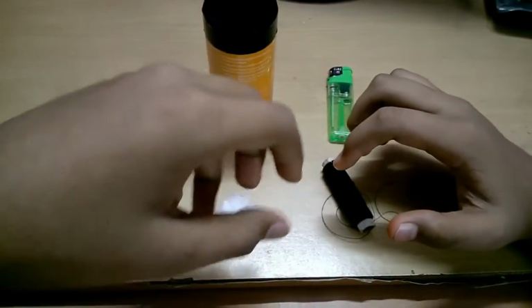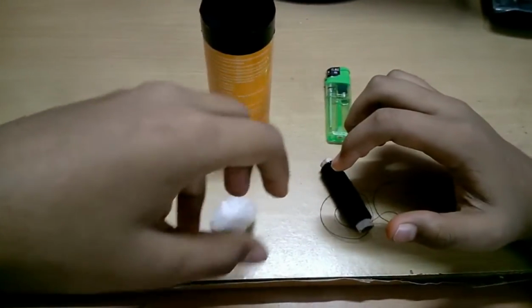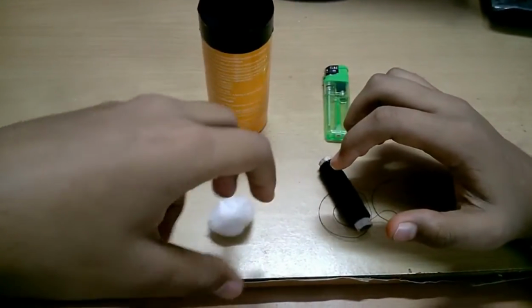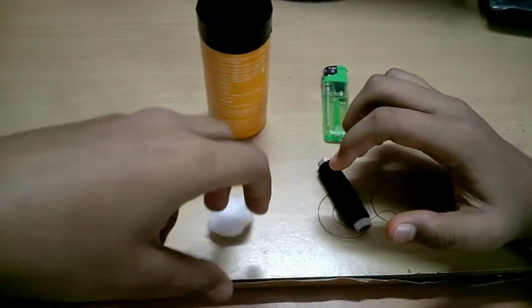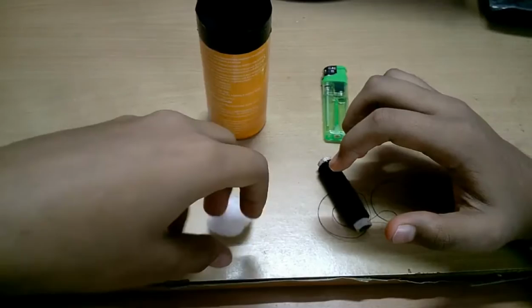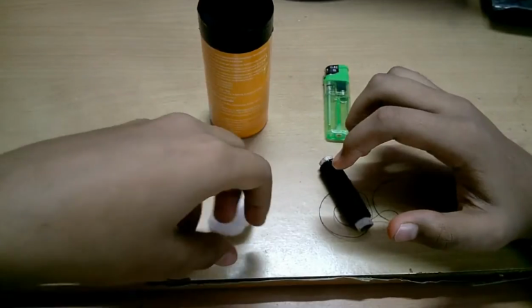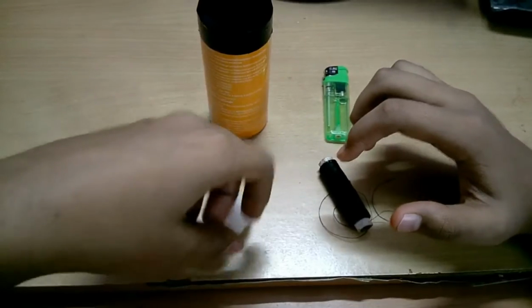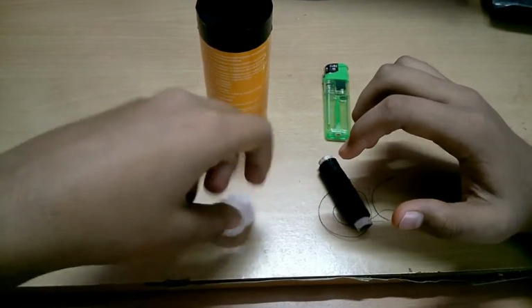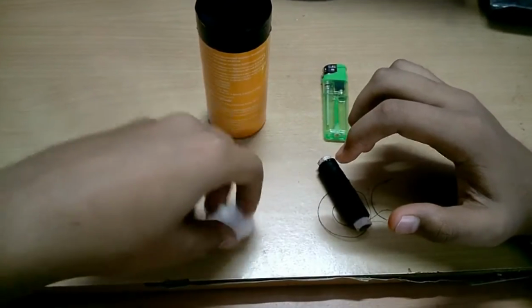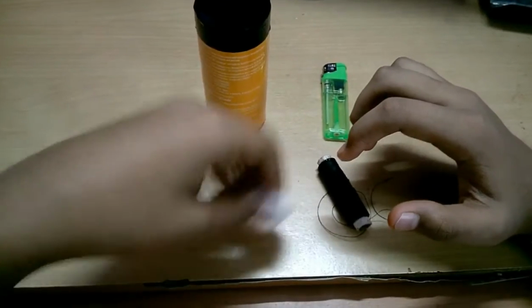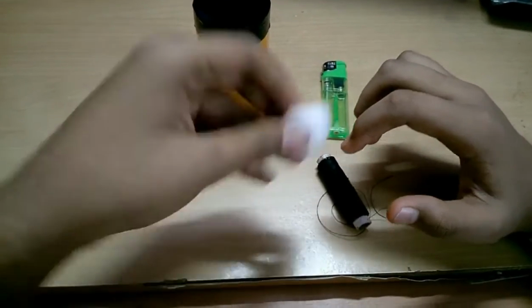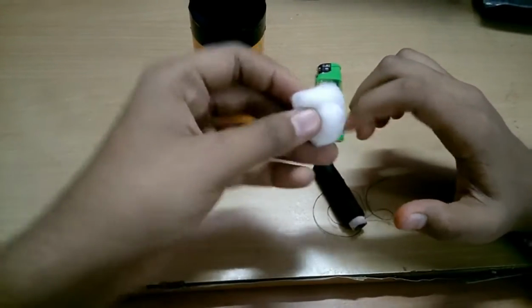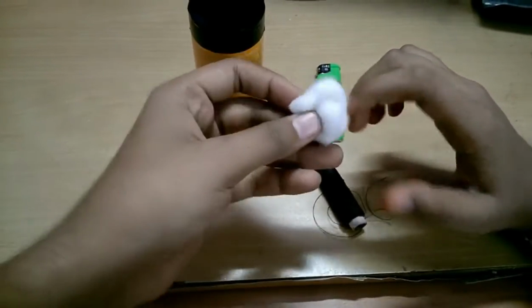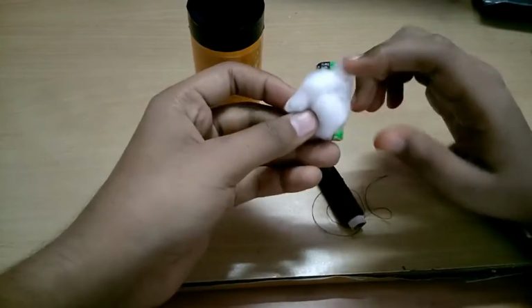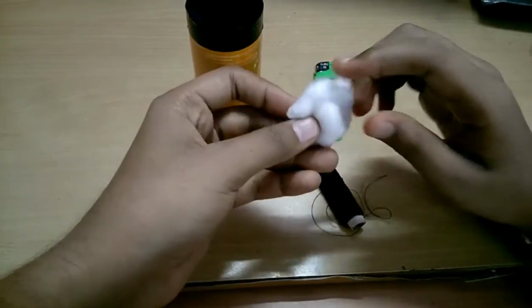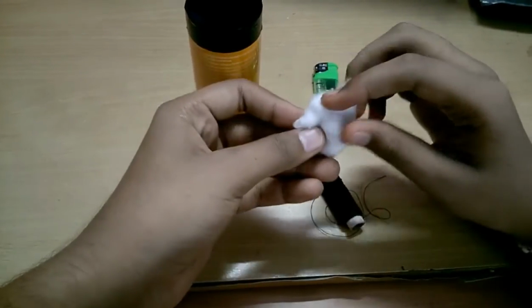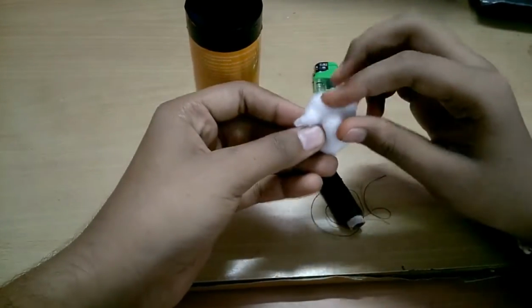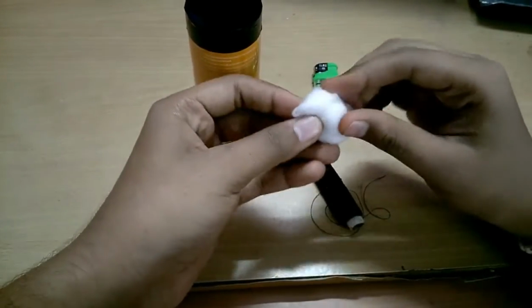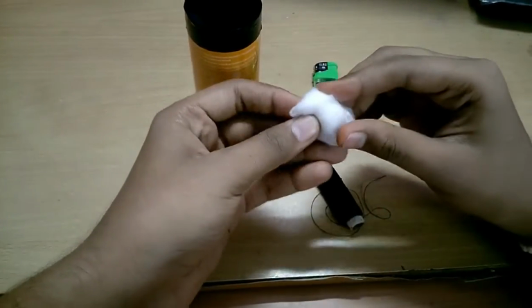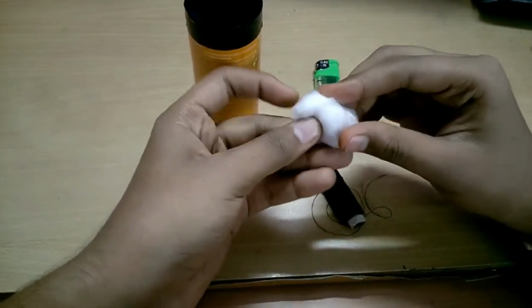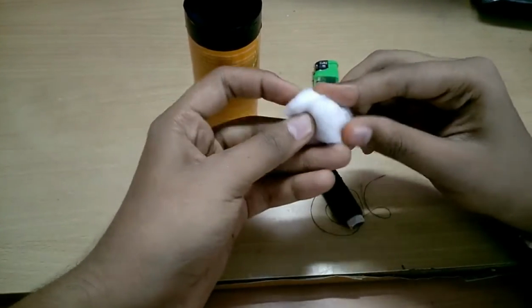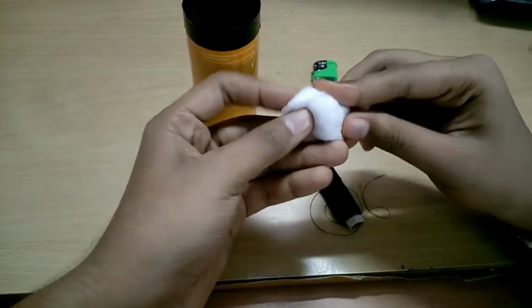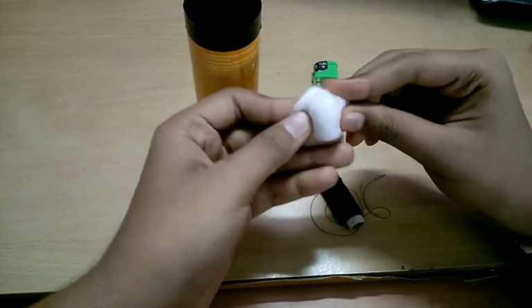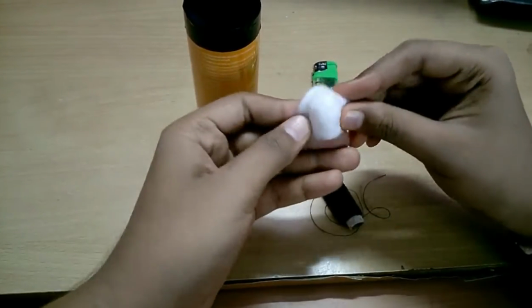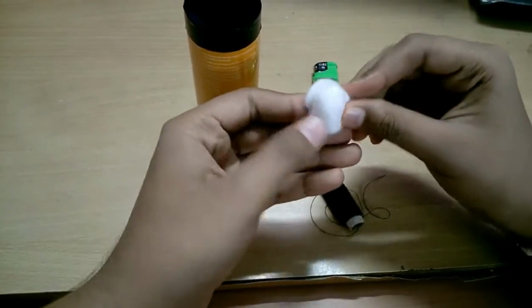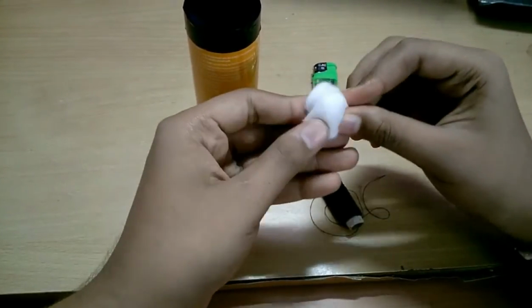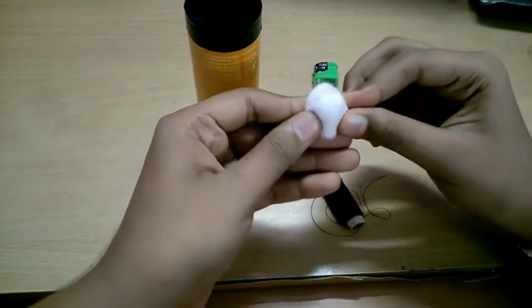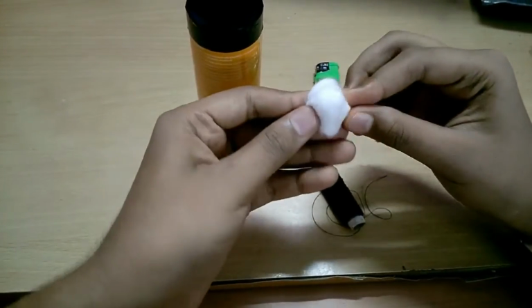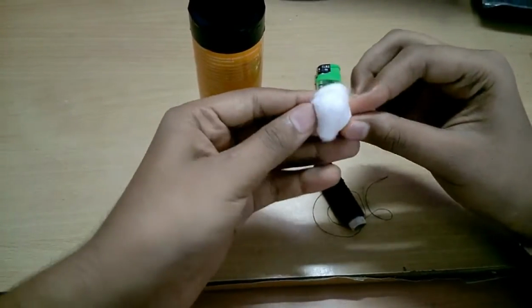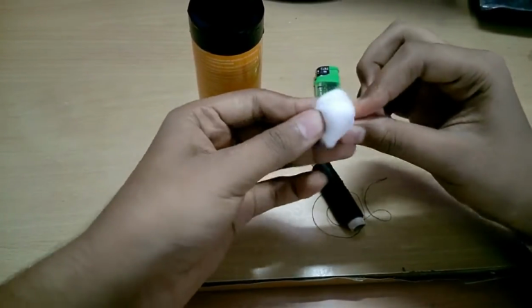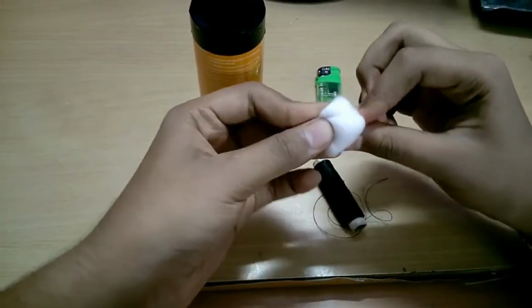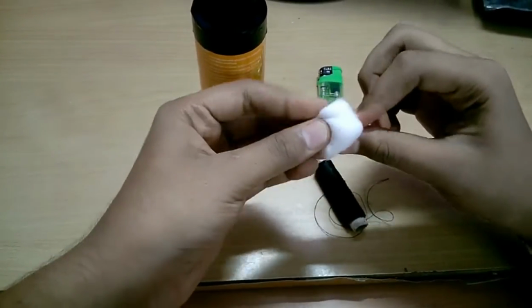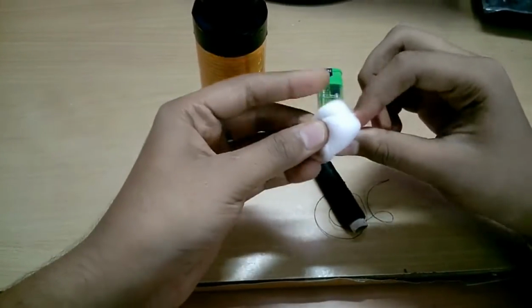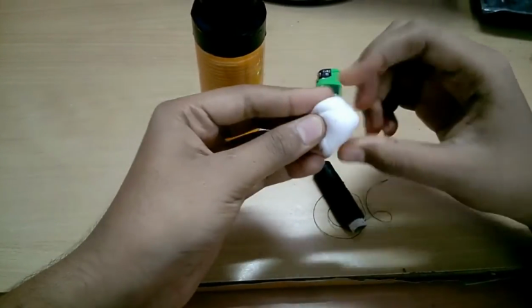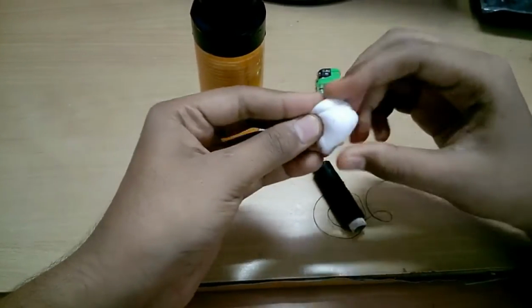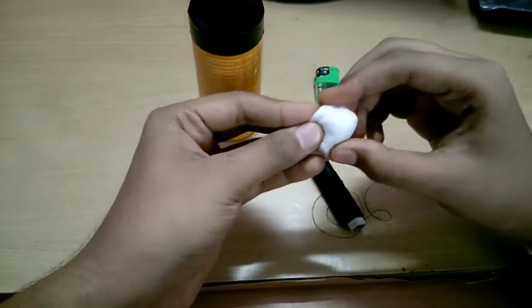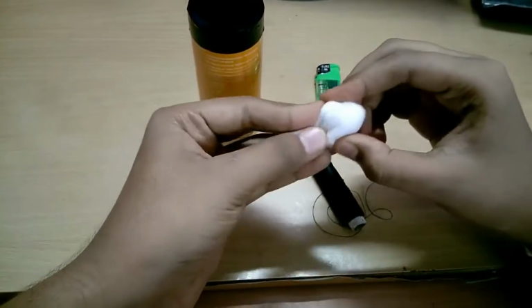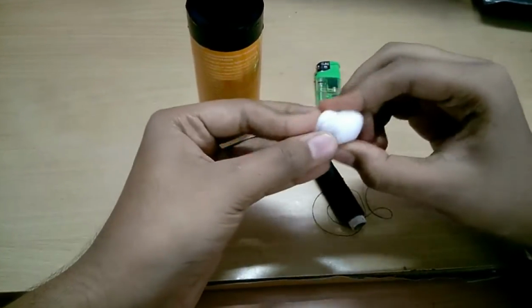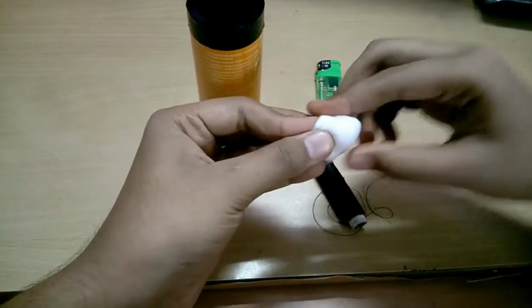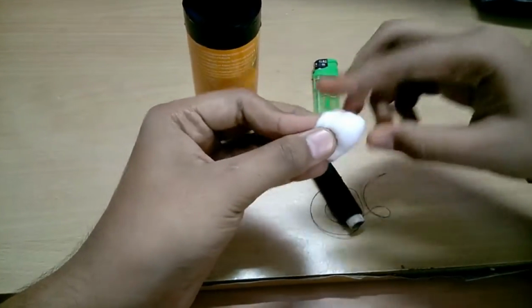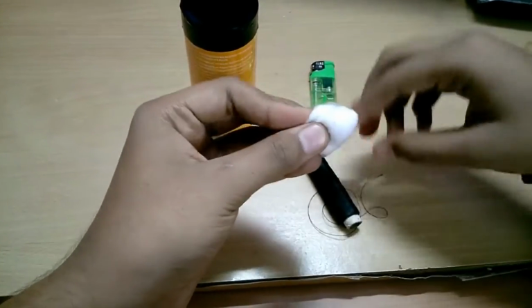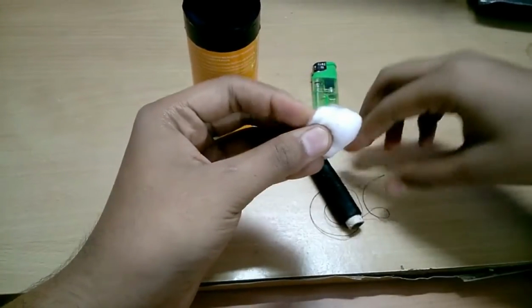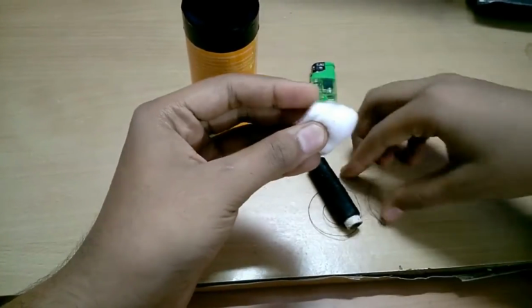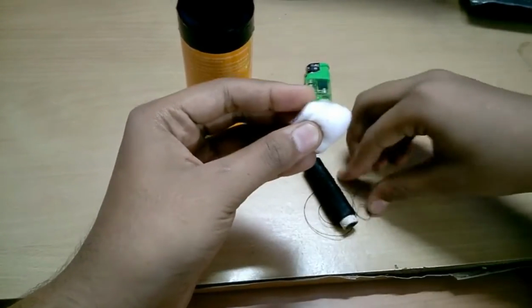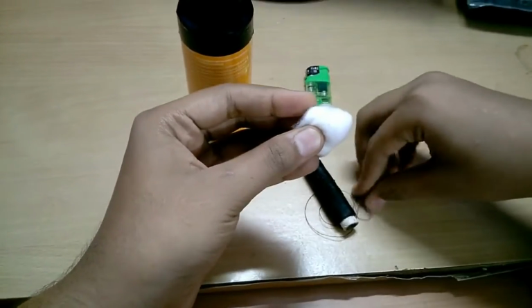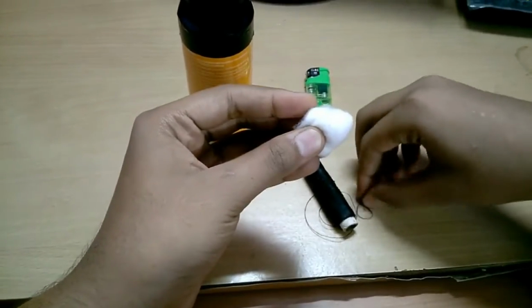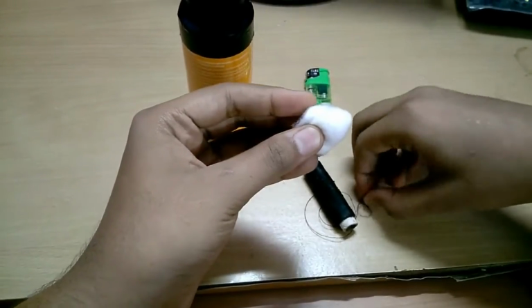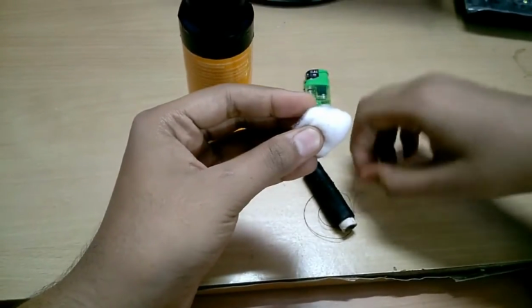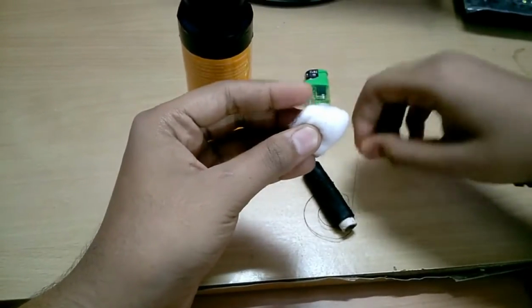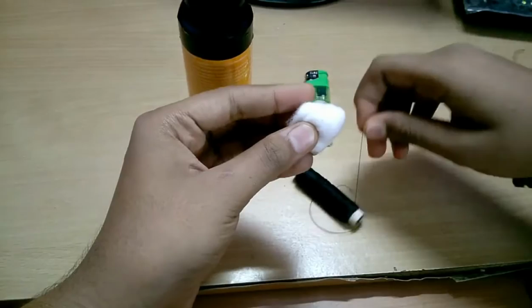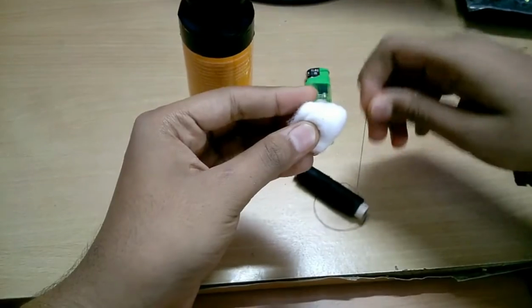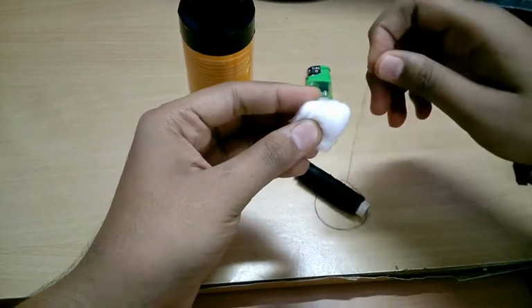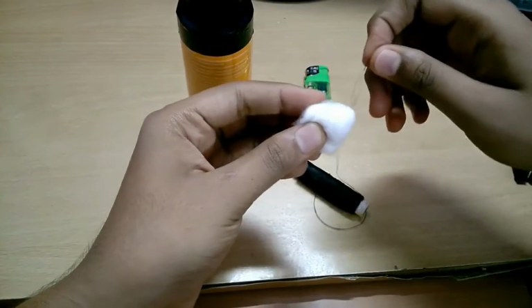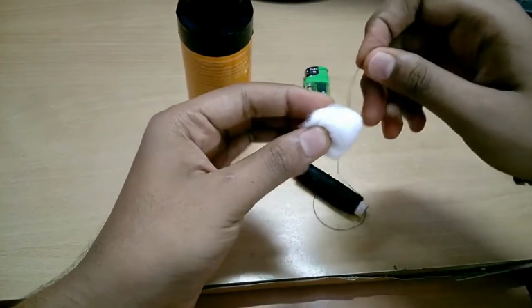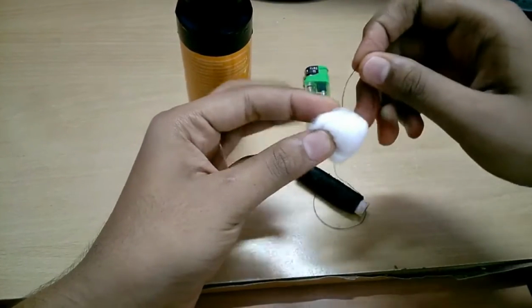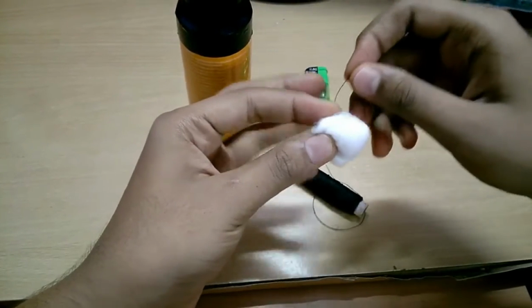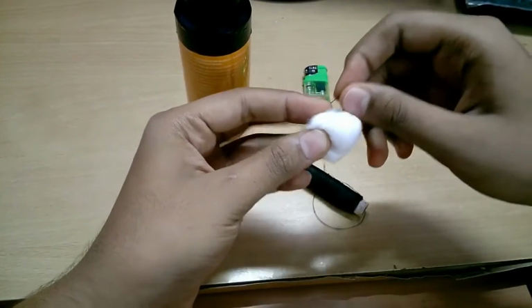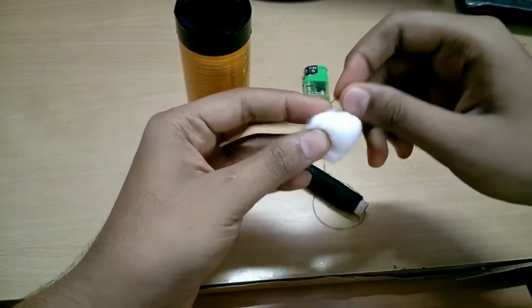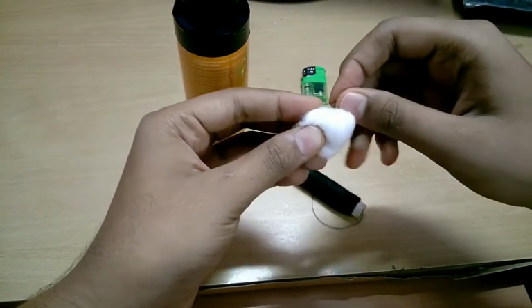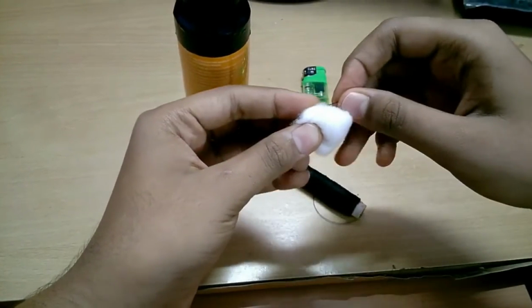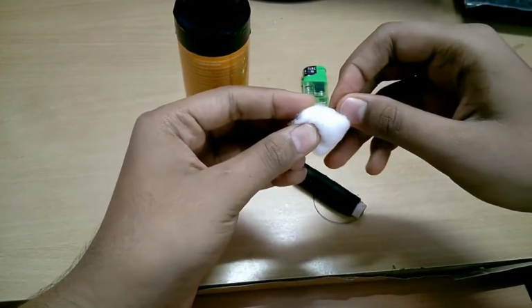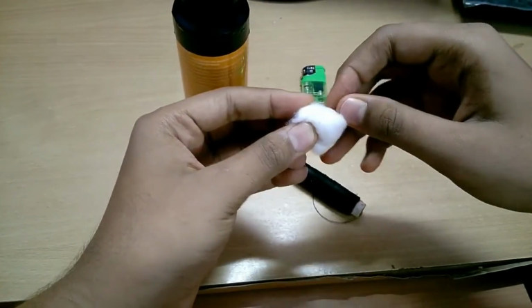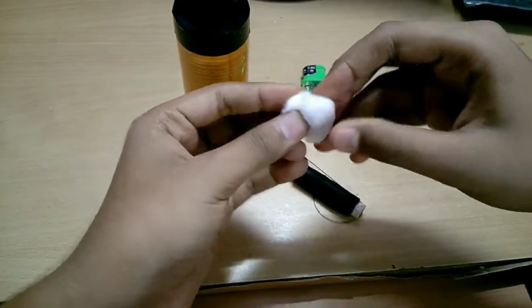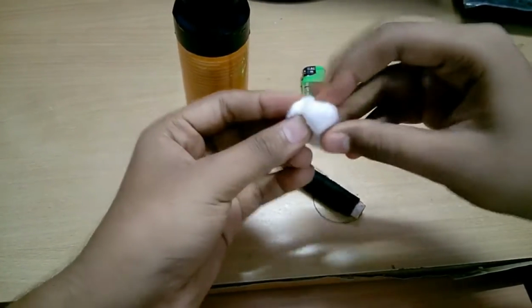First make a cotton ball, then roll the thread around it.